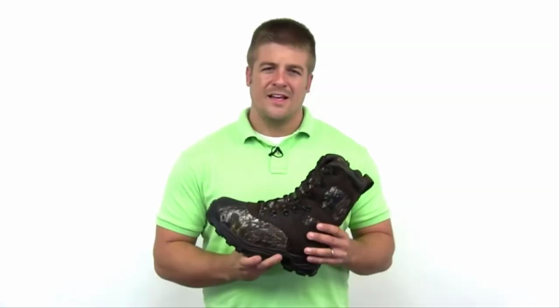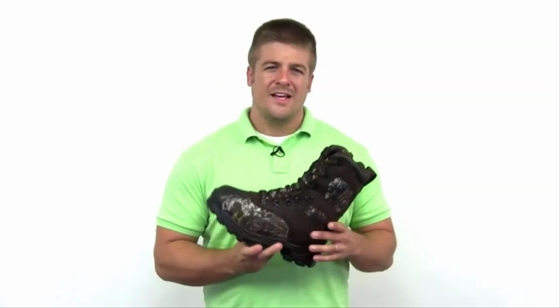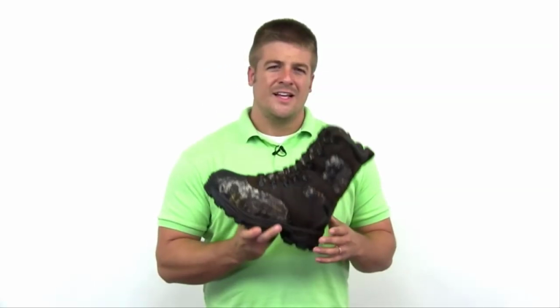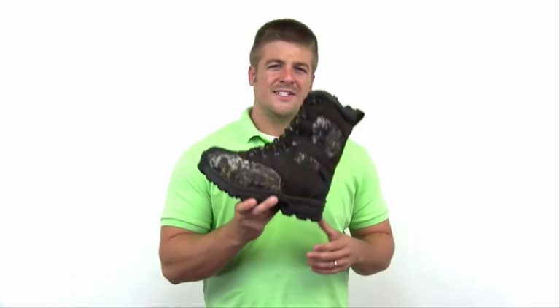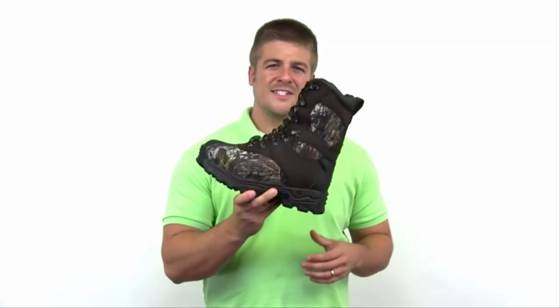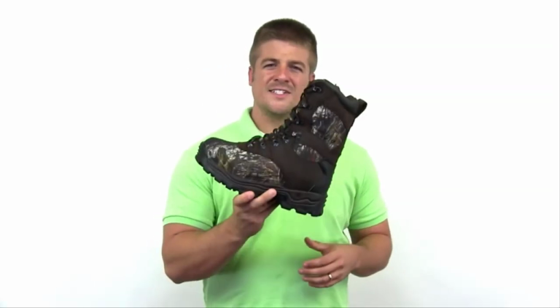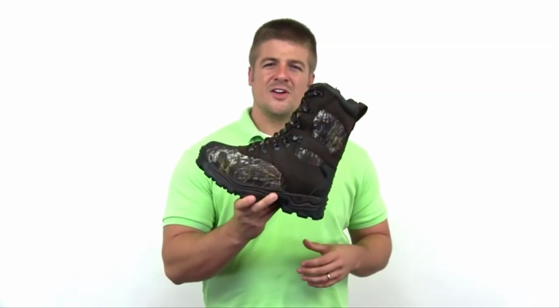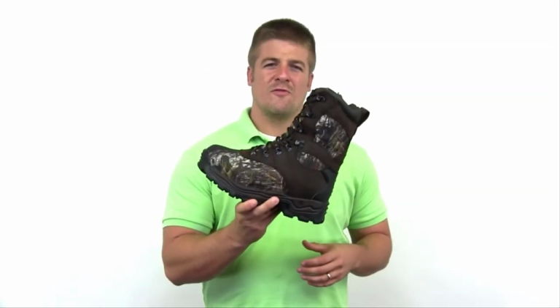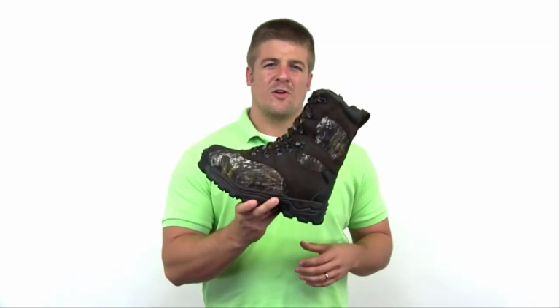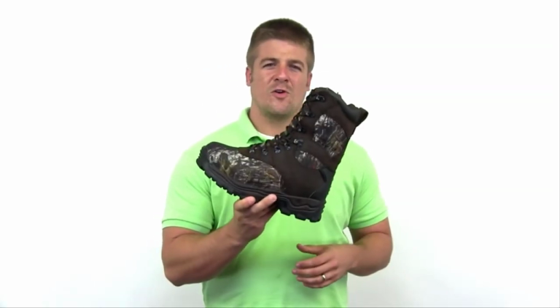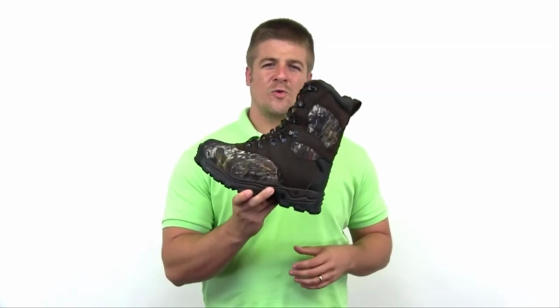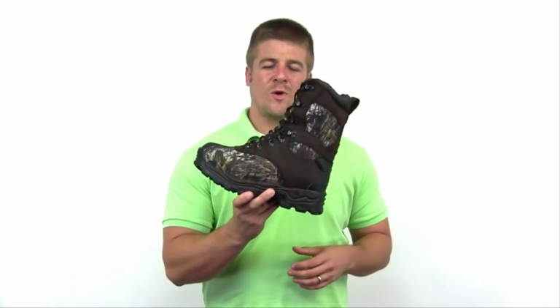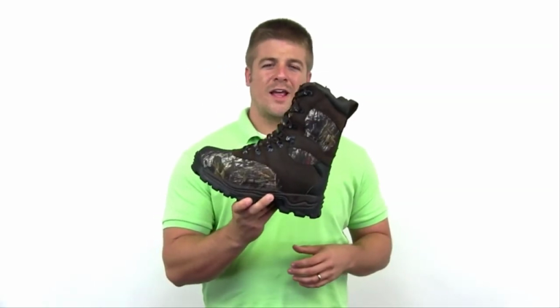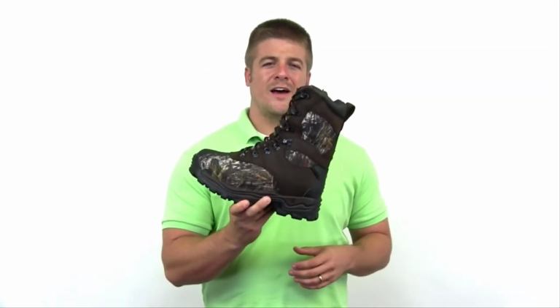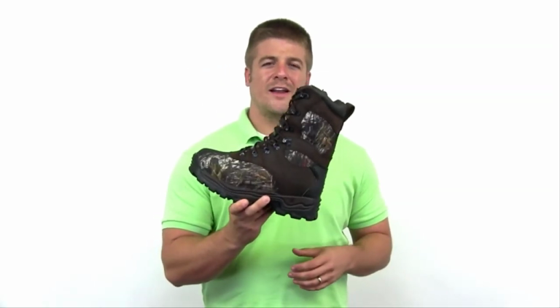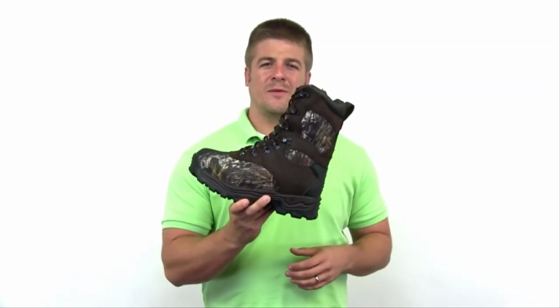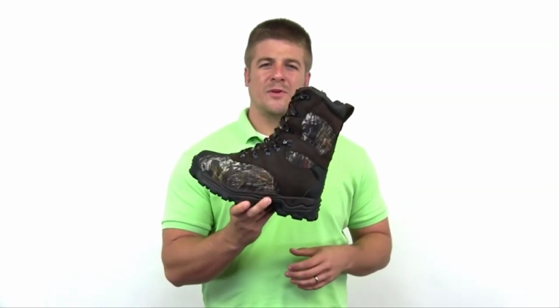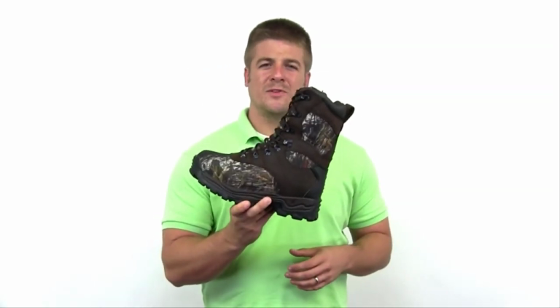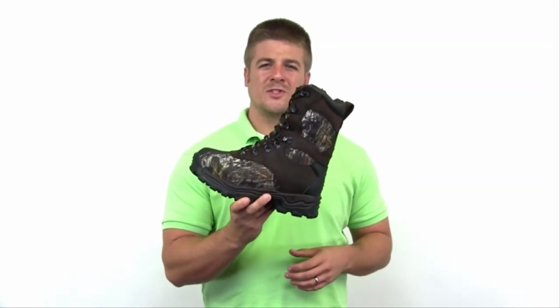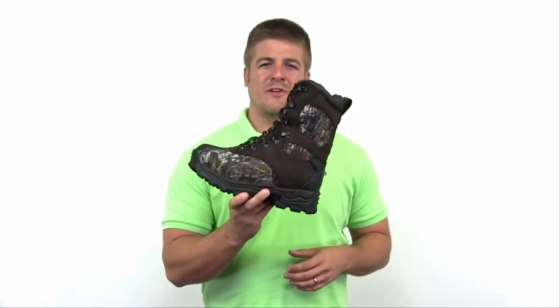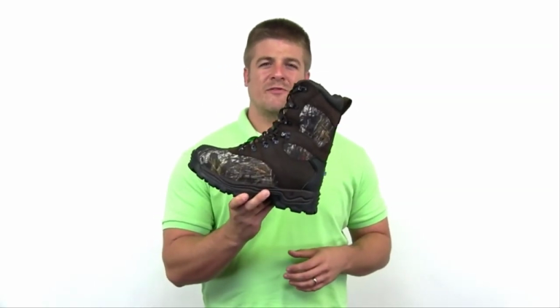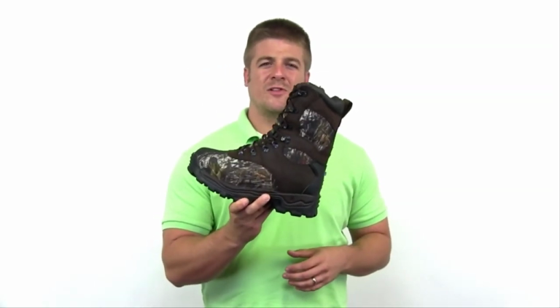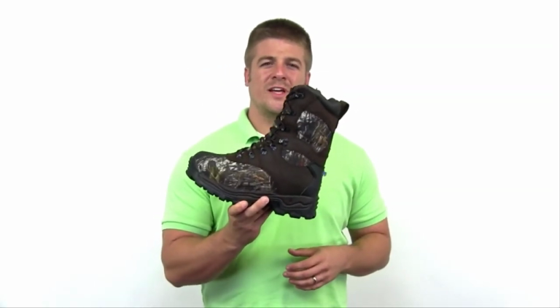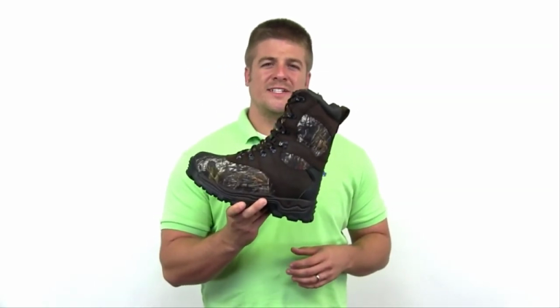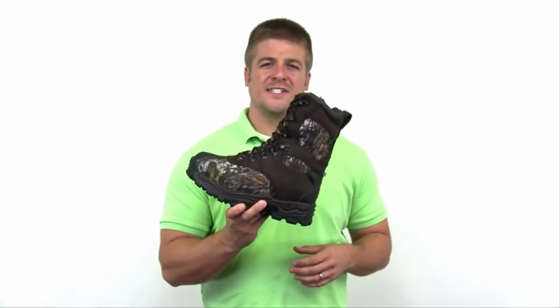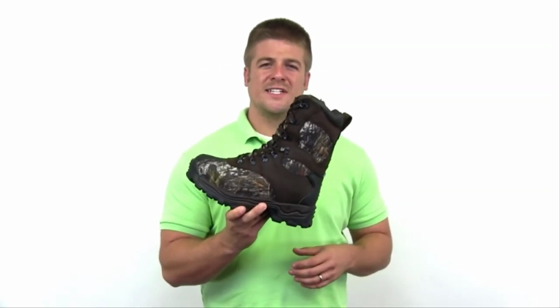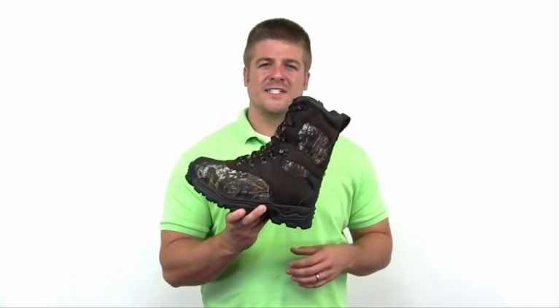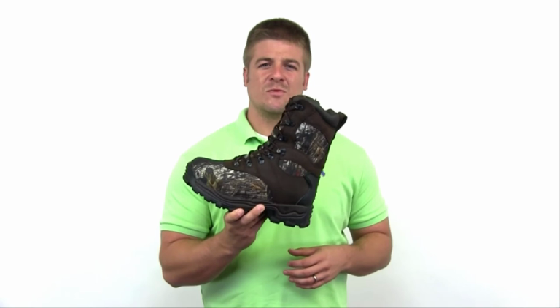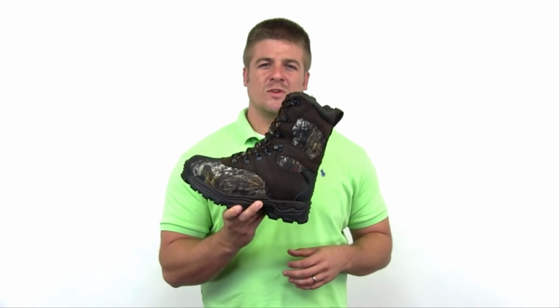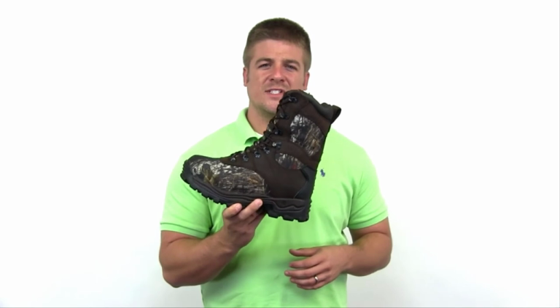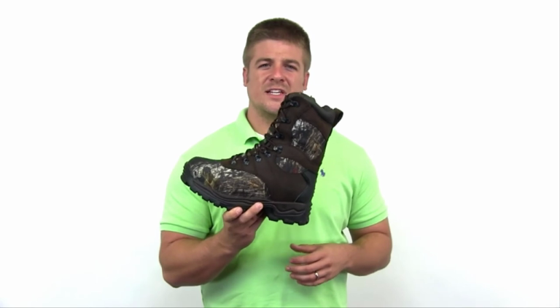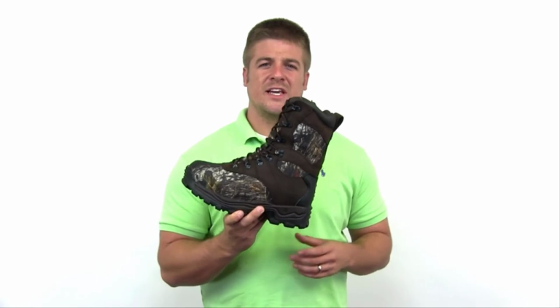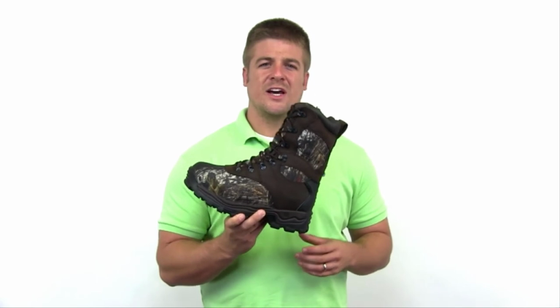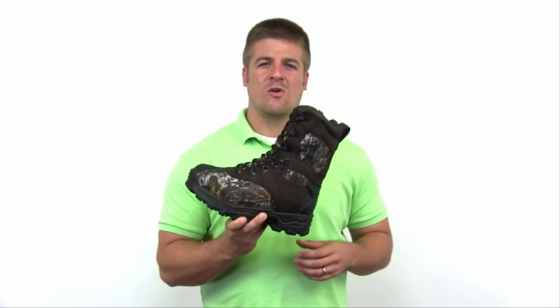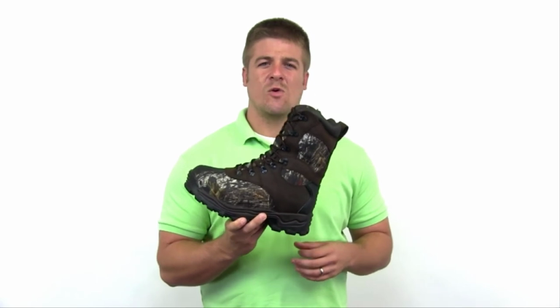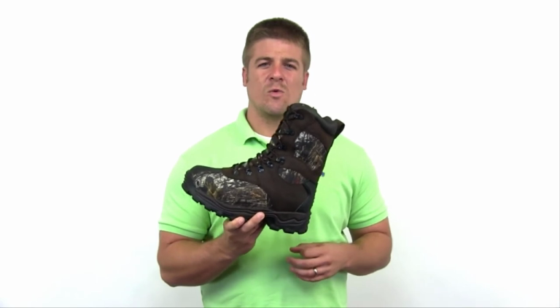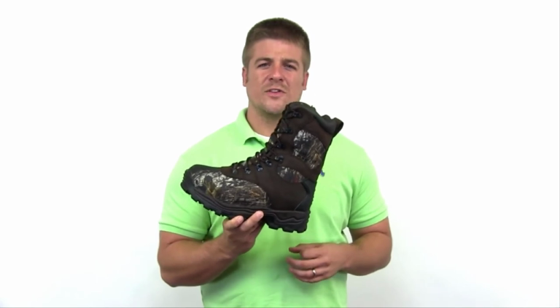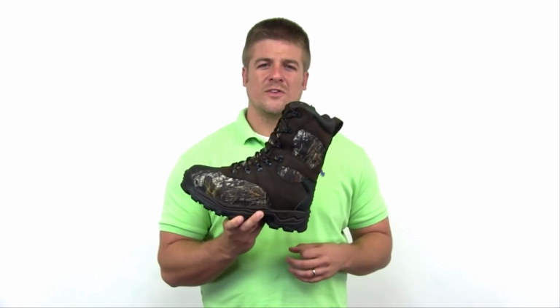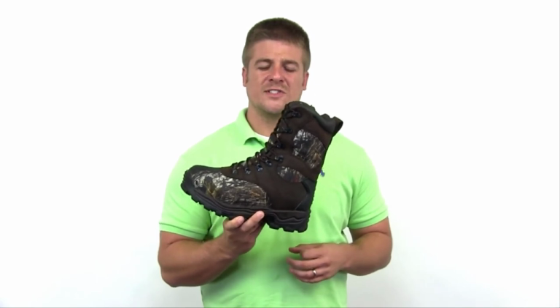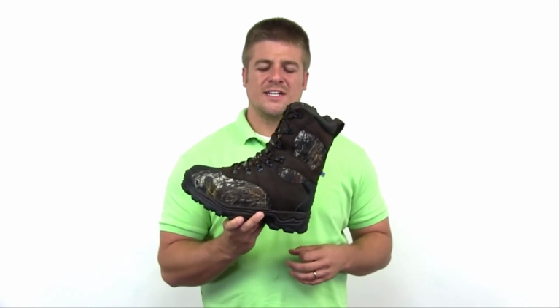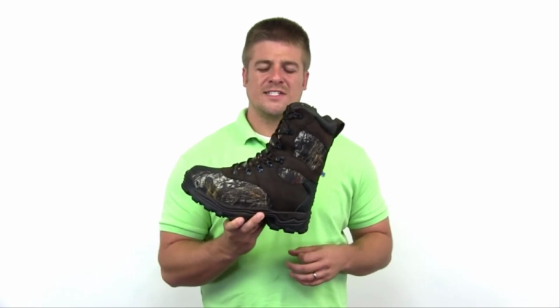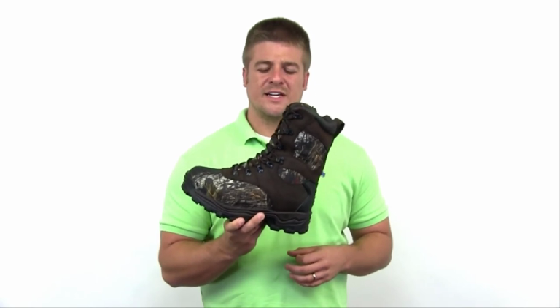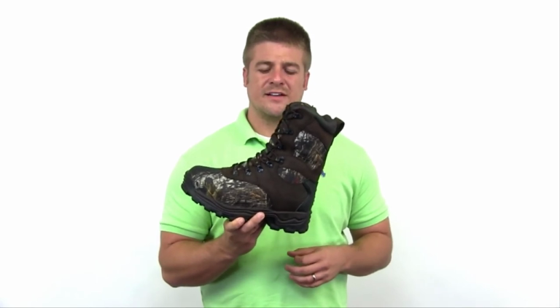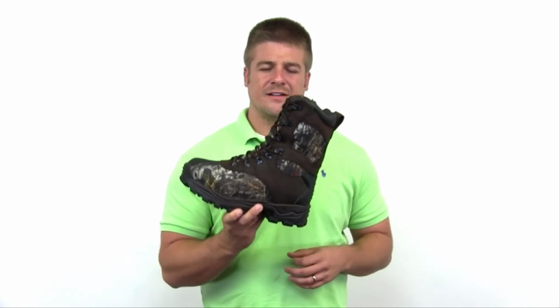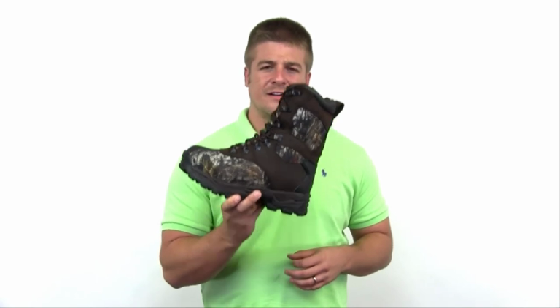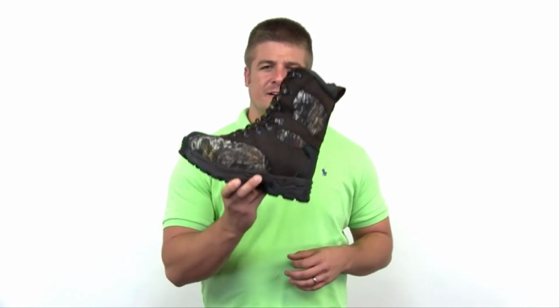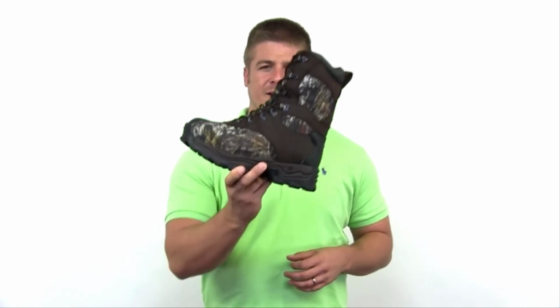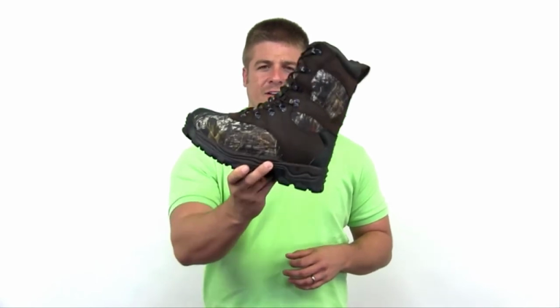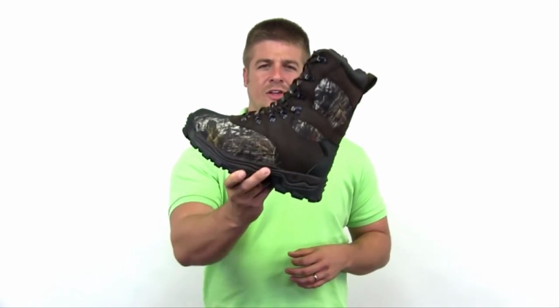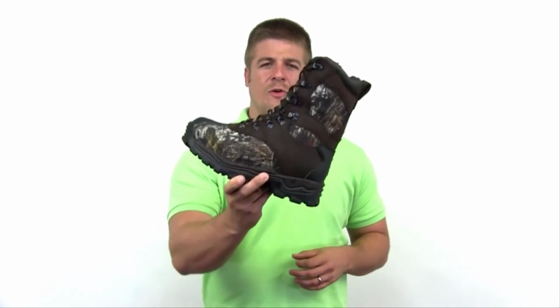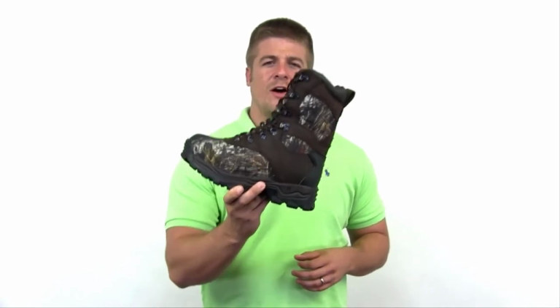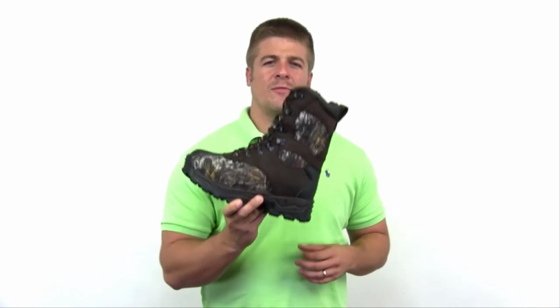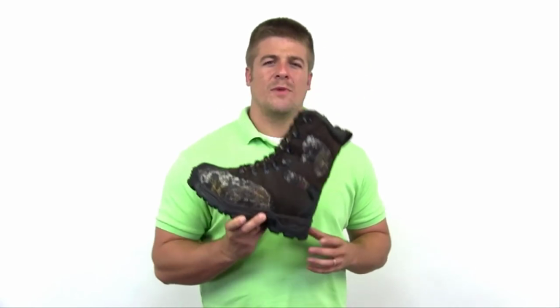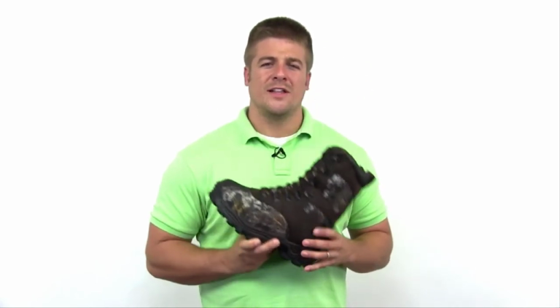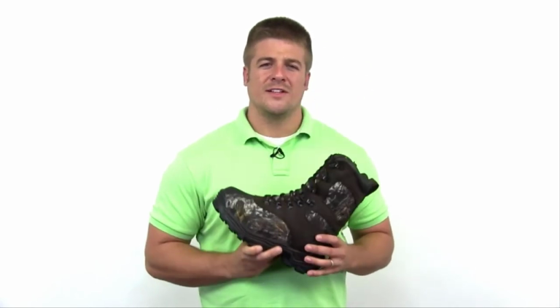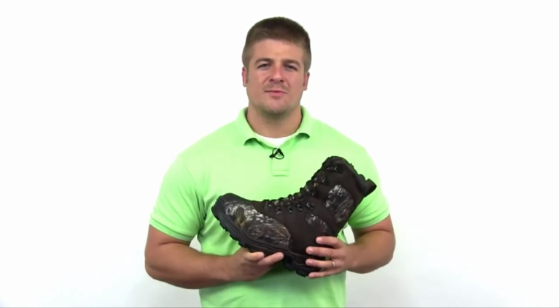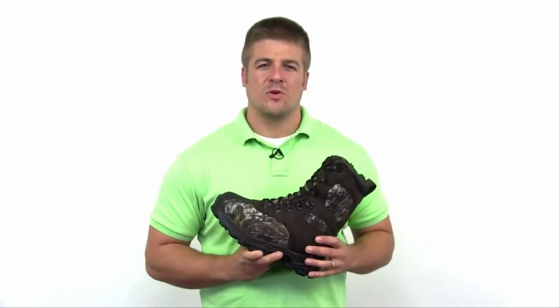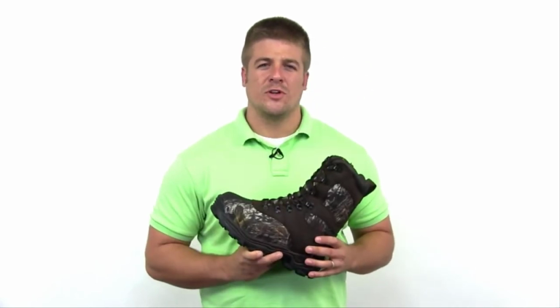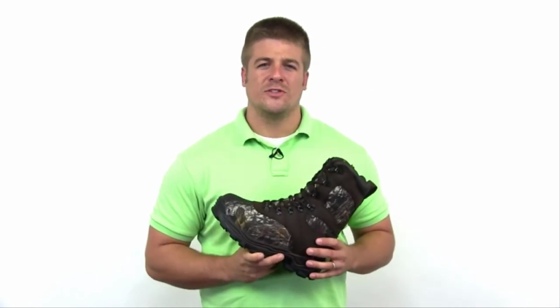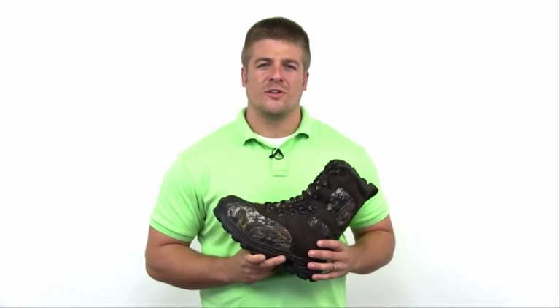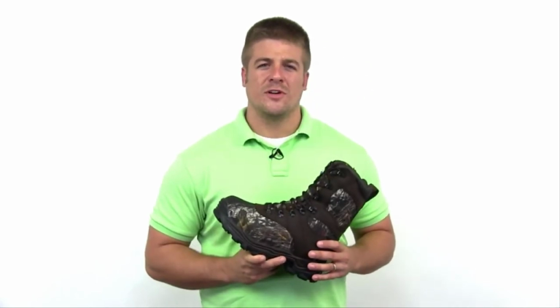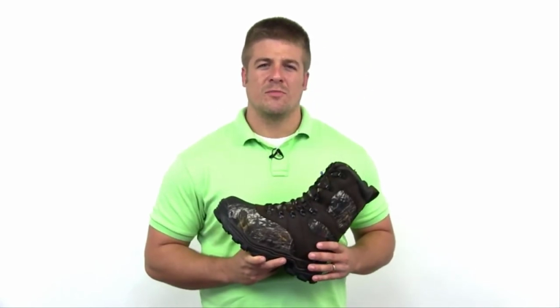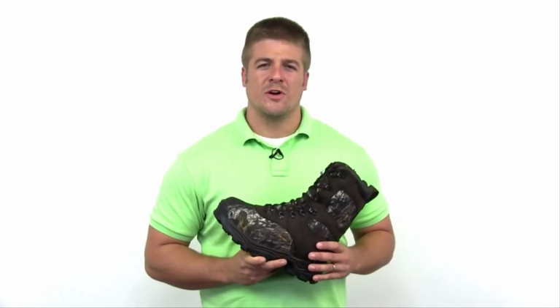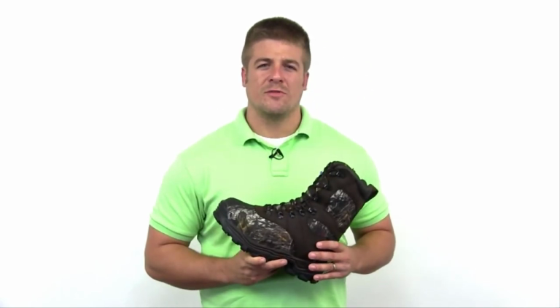This is an overall great hunting boot — great for late season once the cold weather sets in. Go out and buy the Sport Utility Pro.